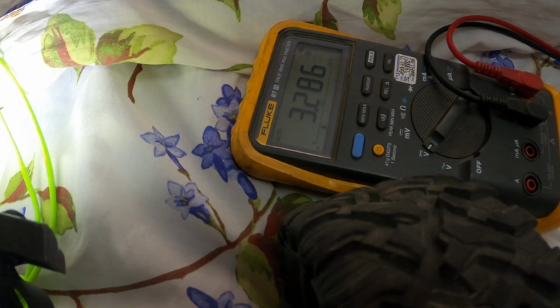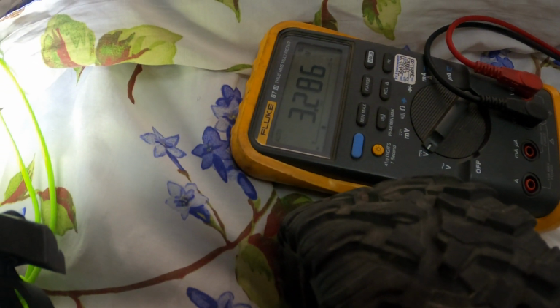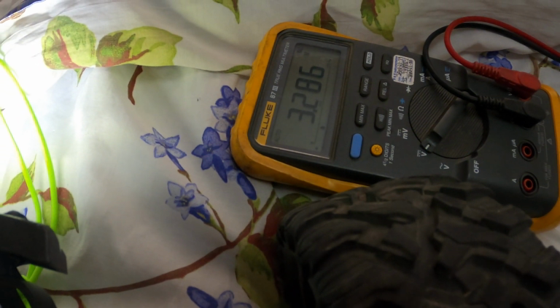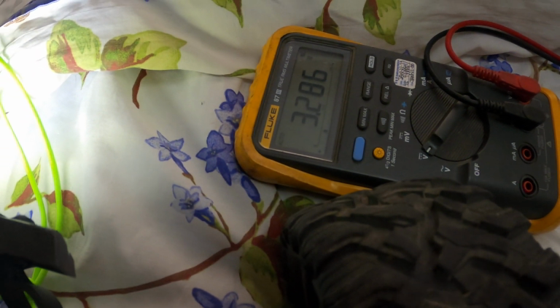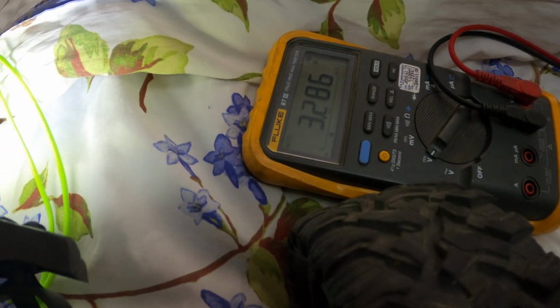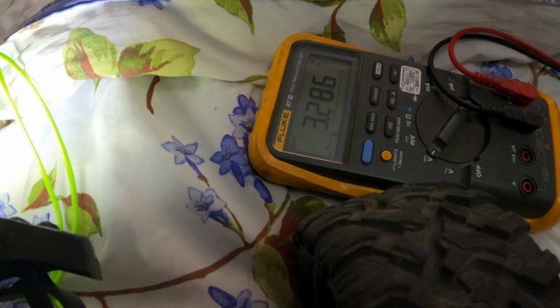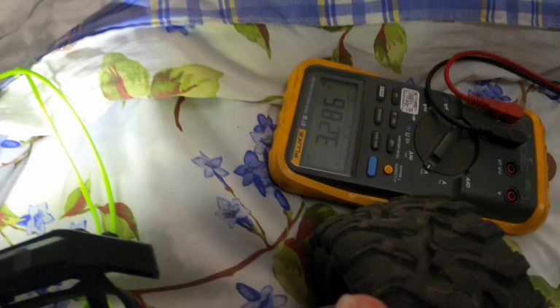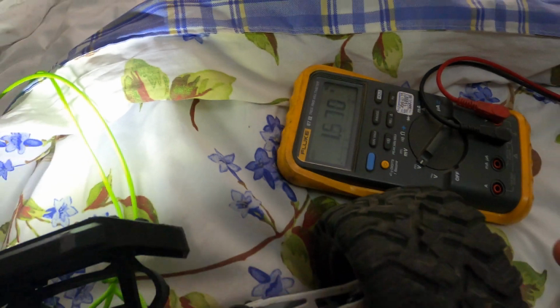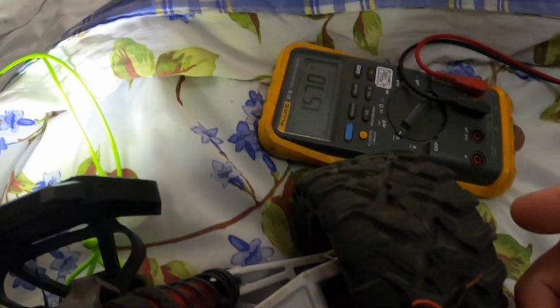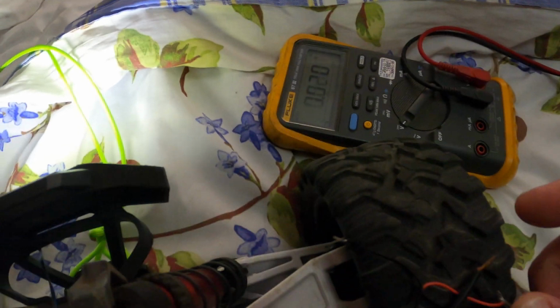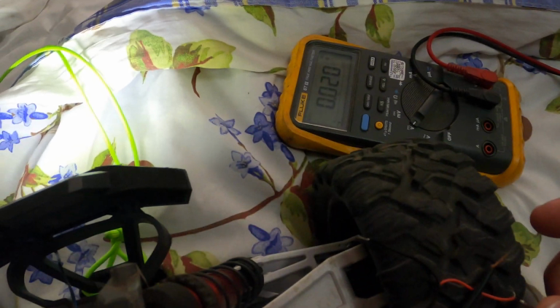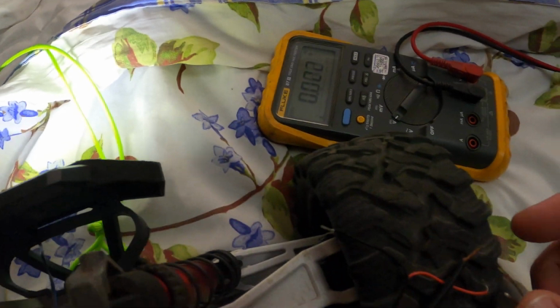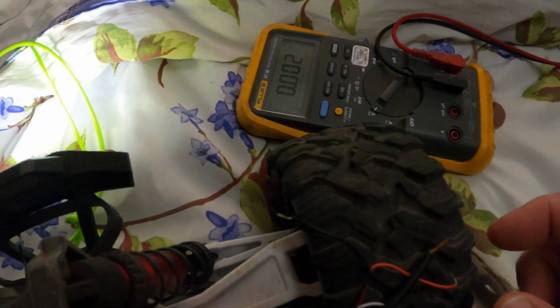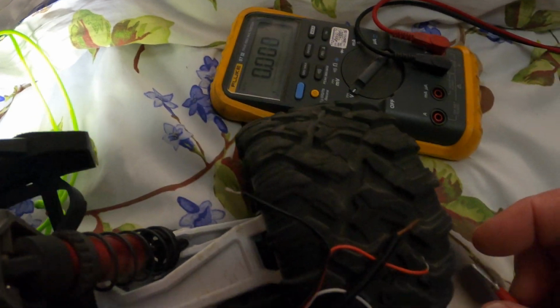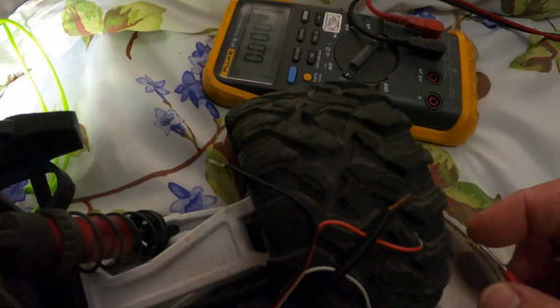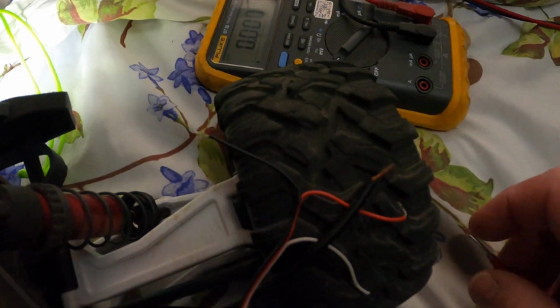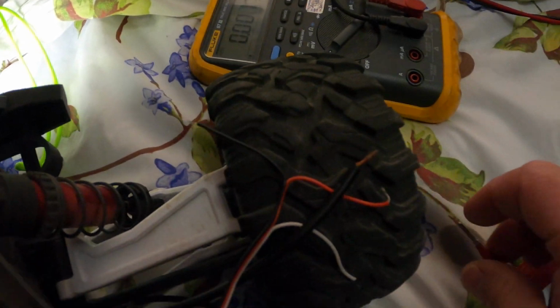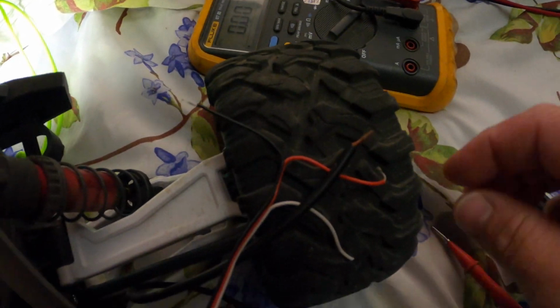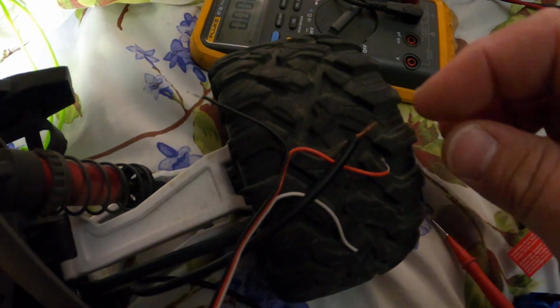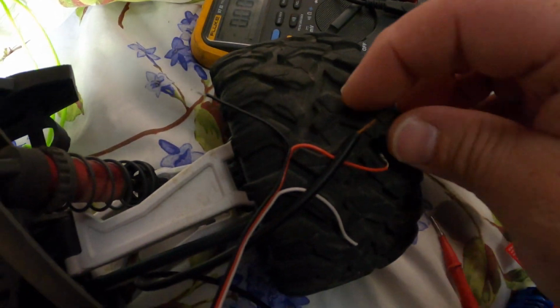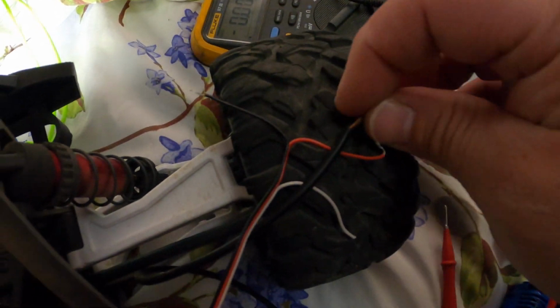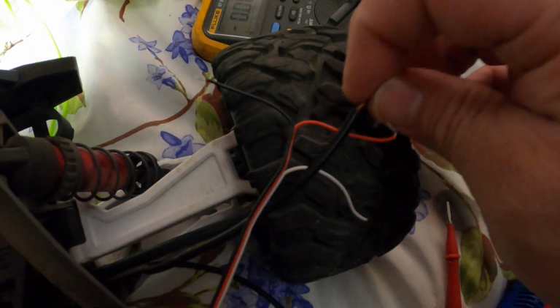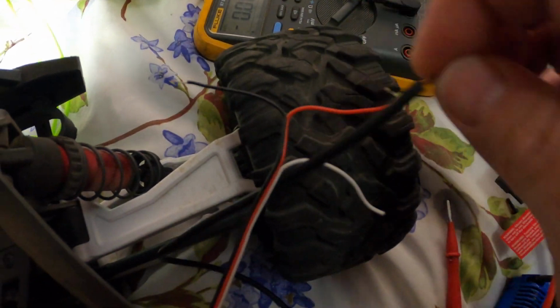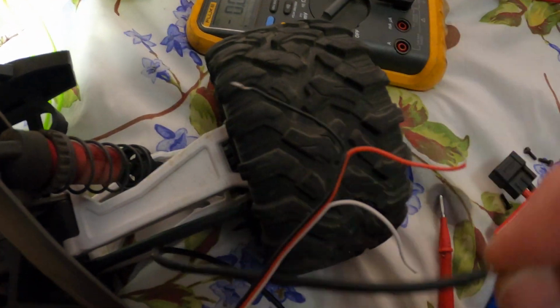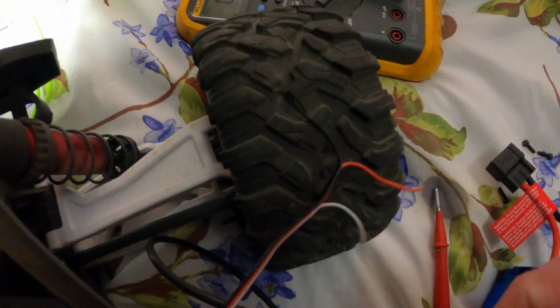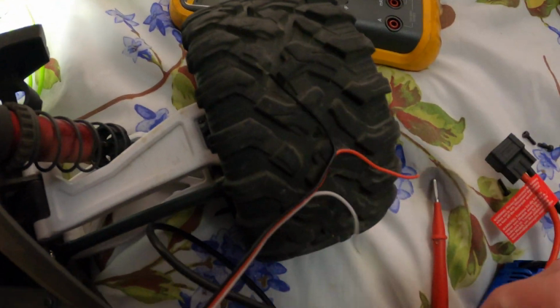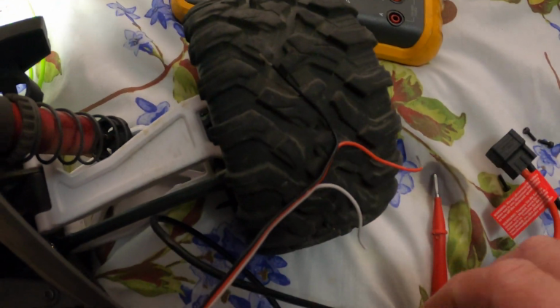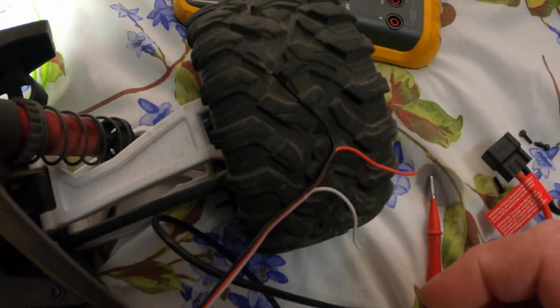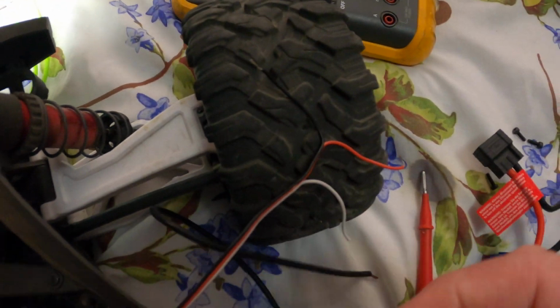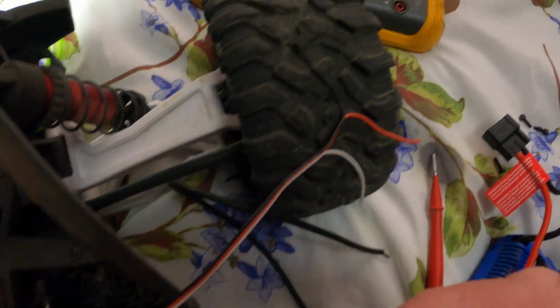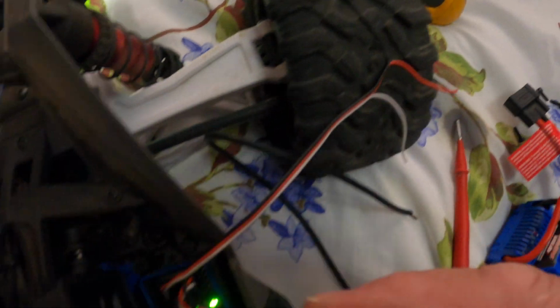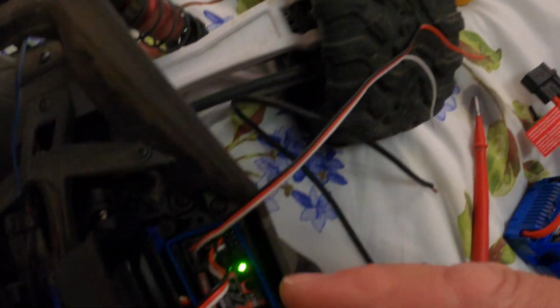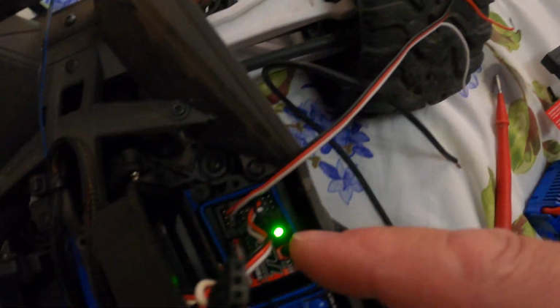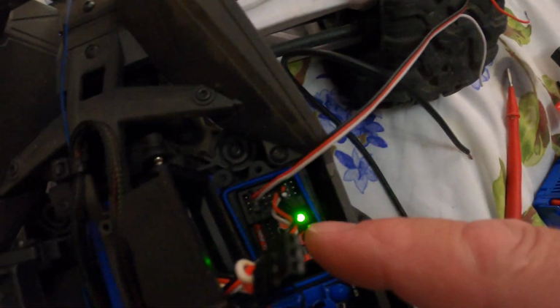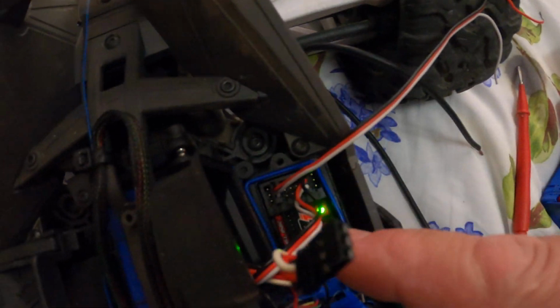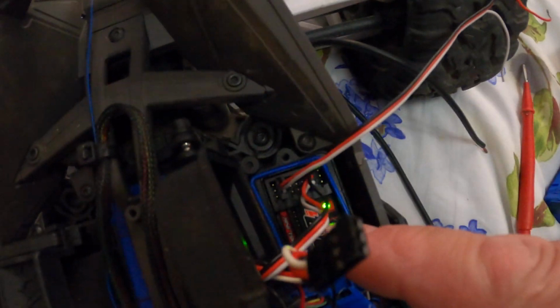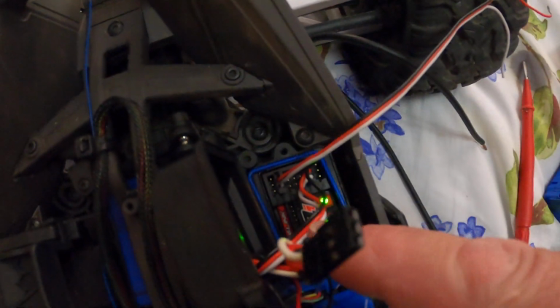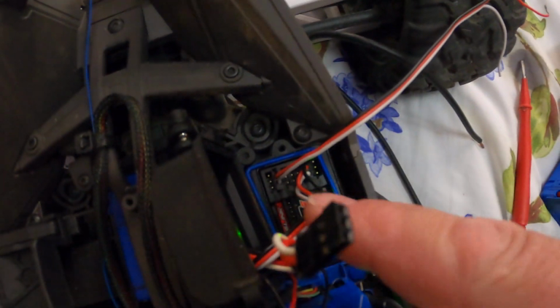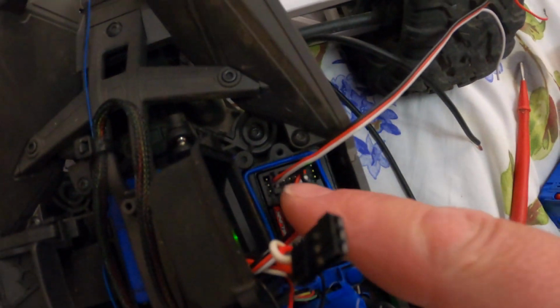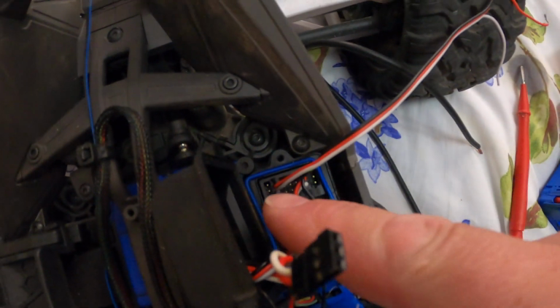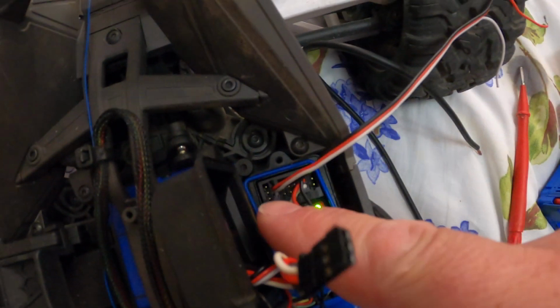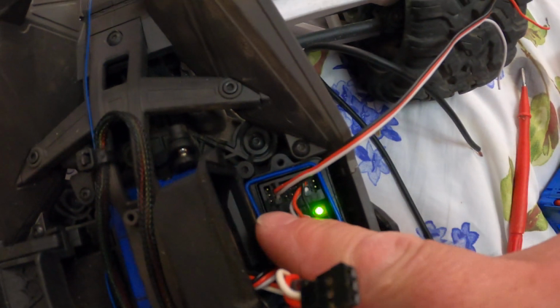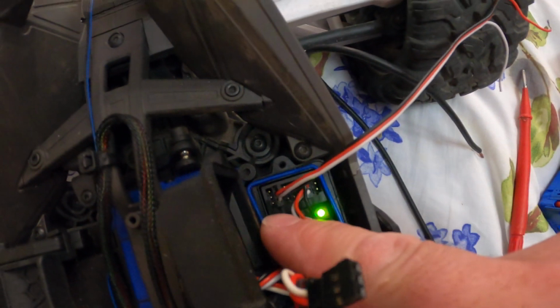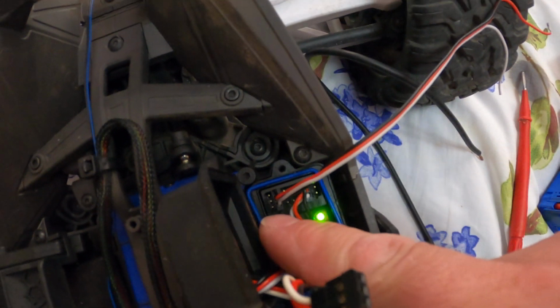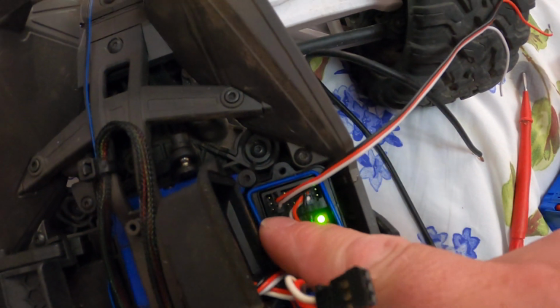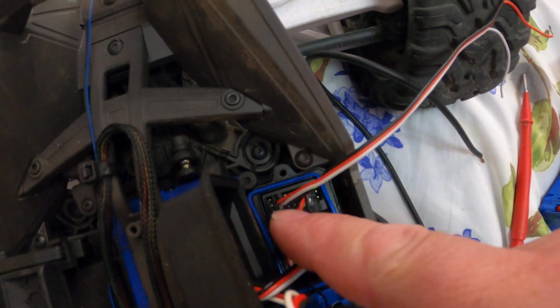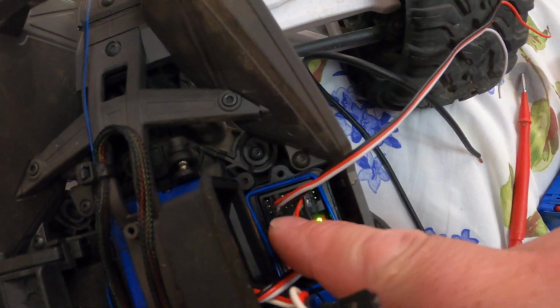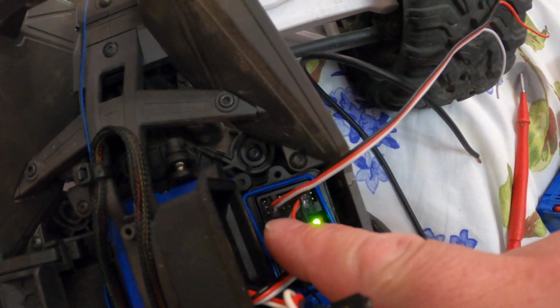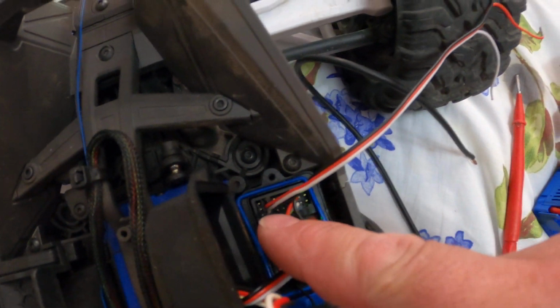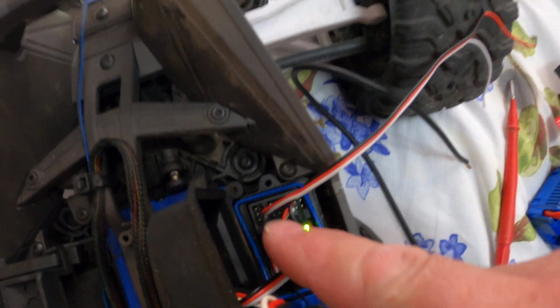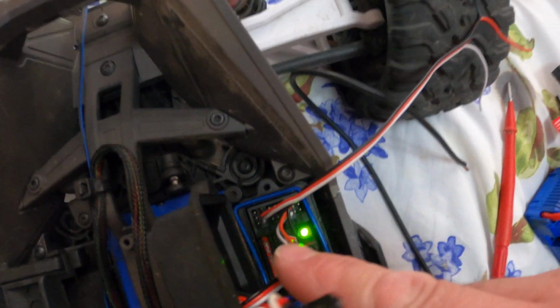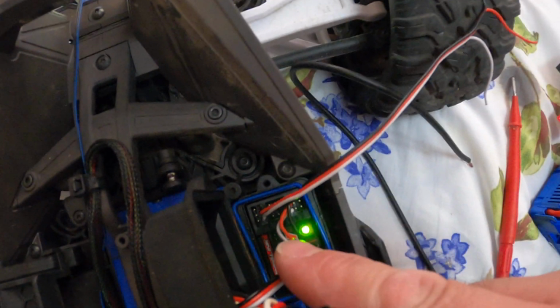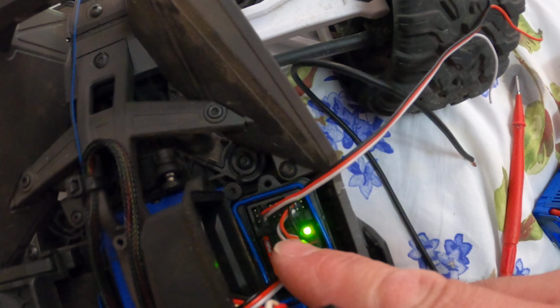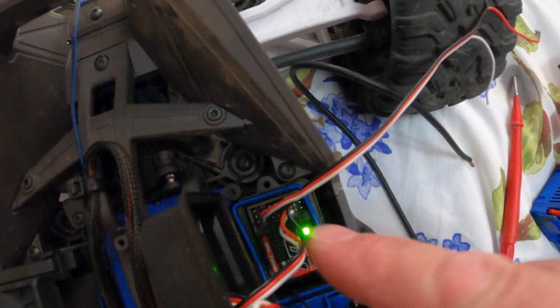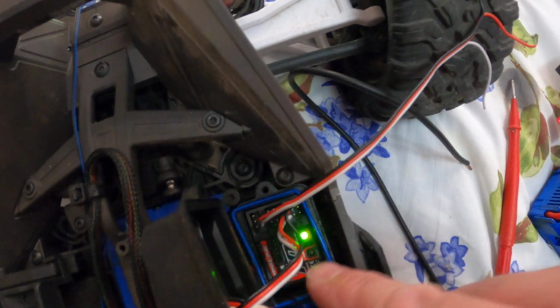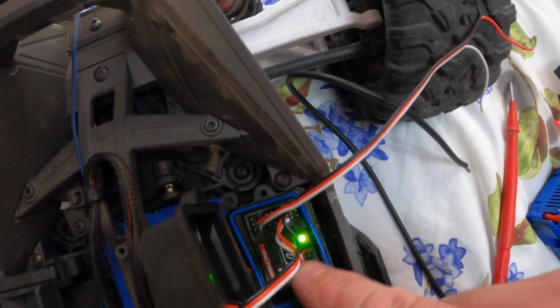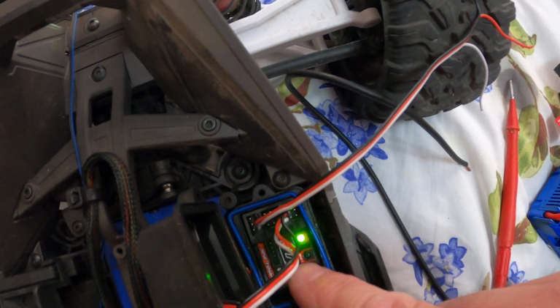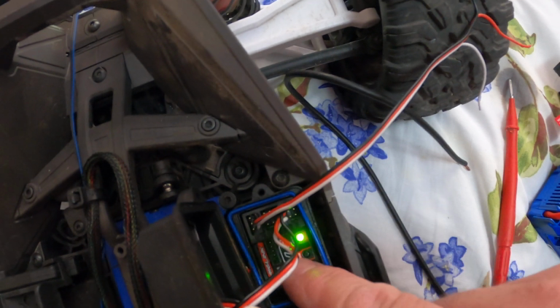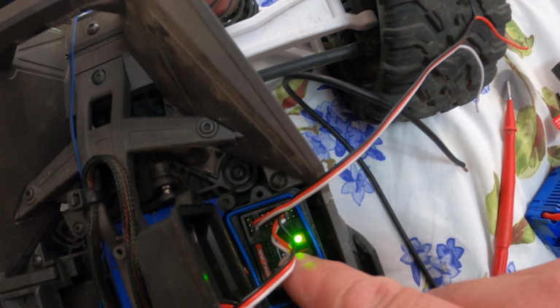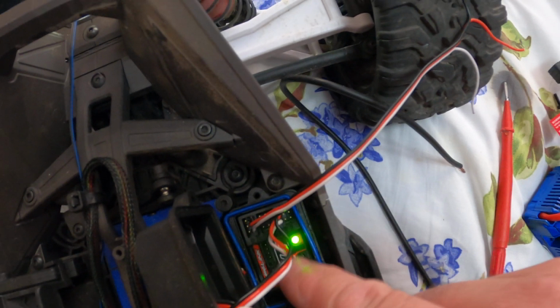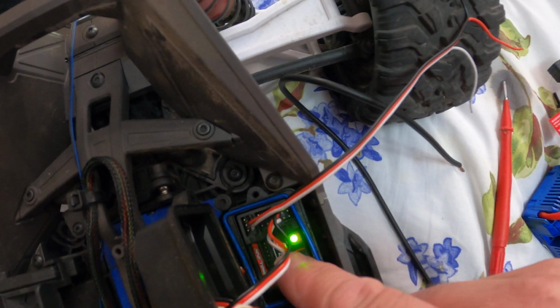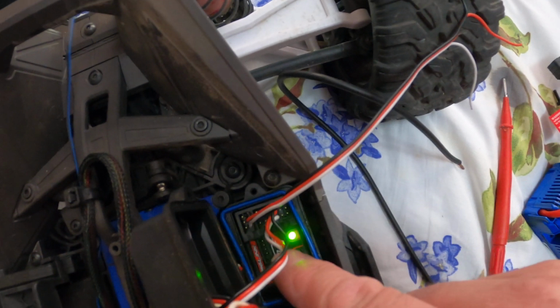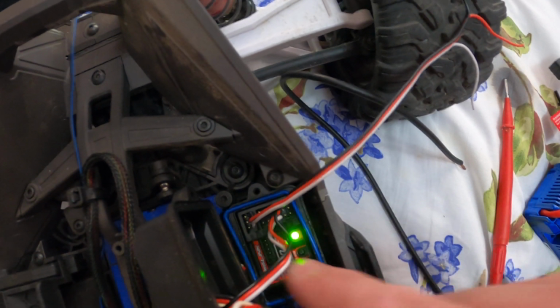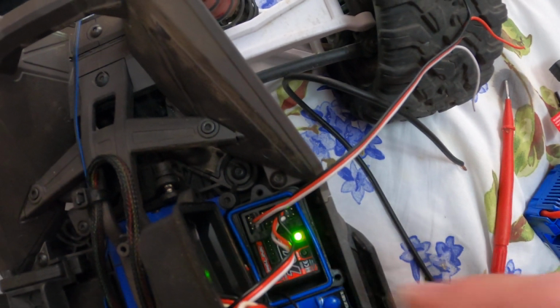Now, if you put a 6 volt line on that data bus, you will blow your receiver.